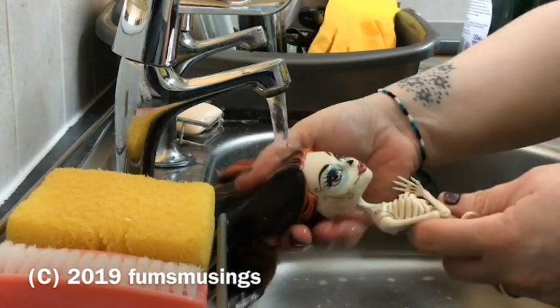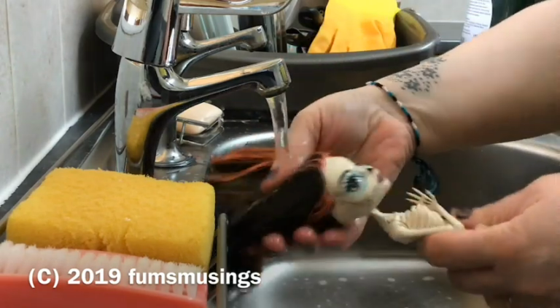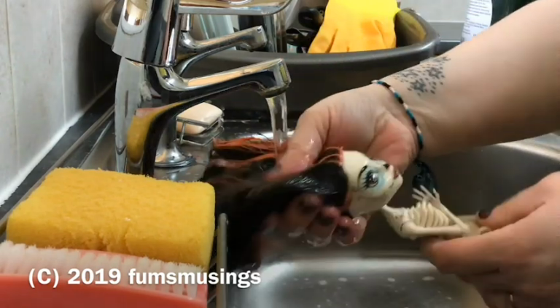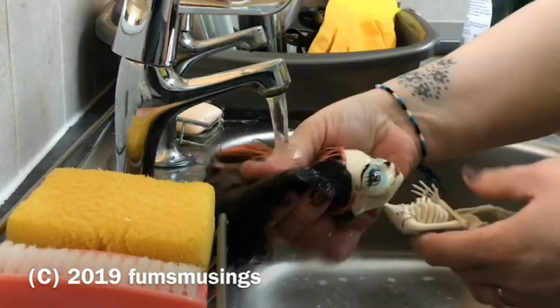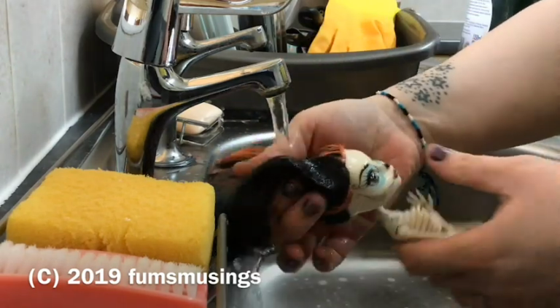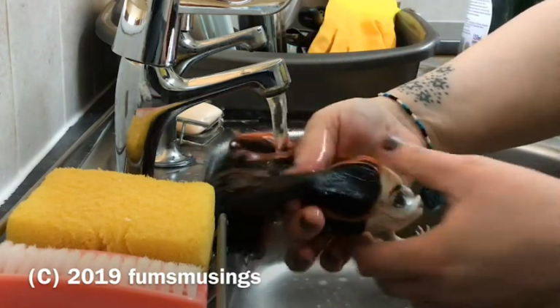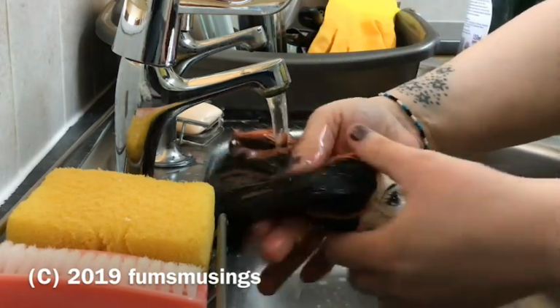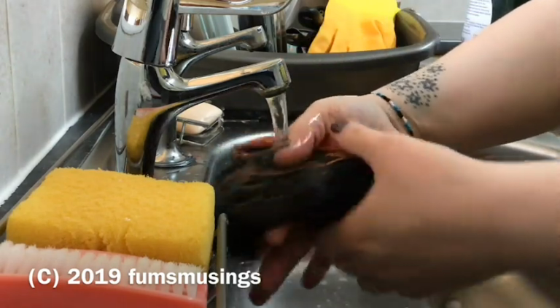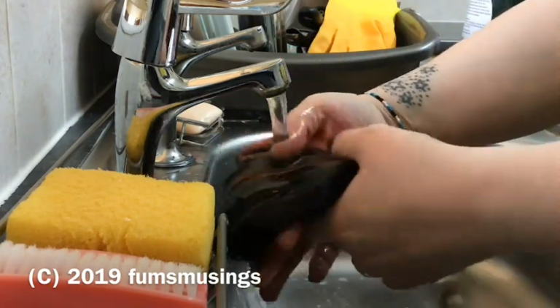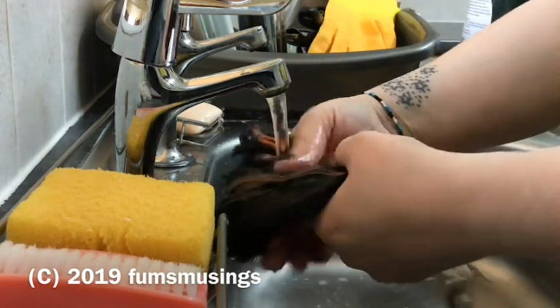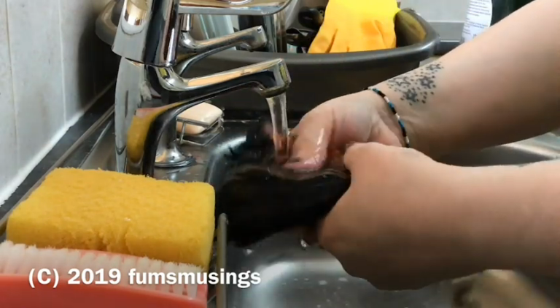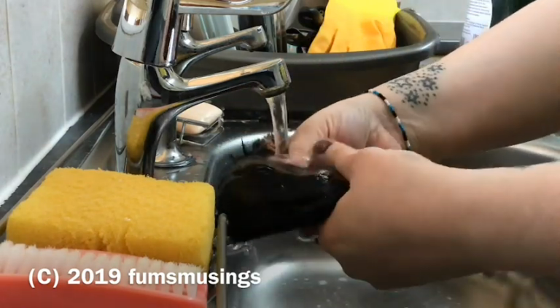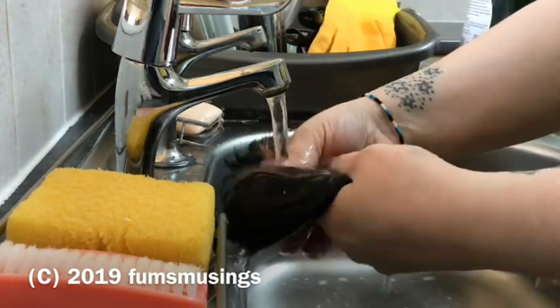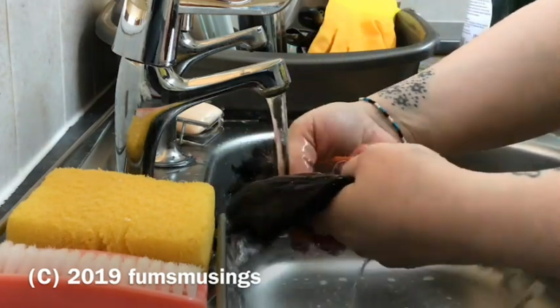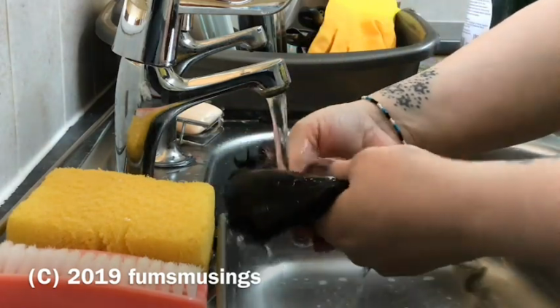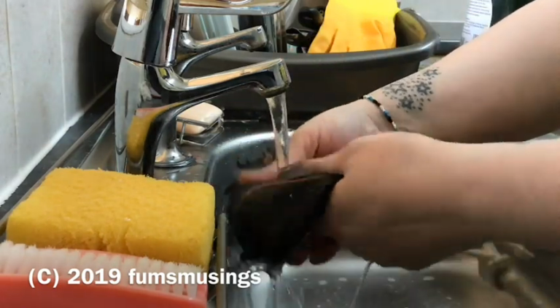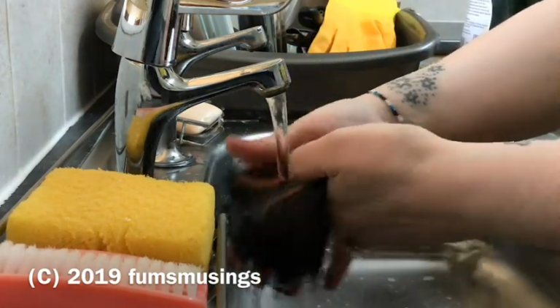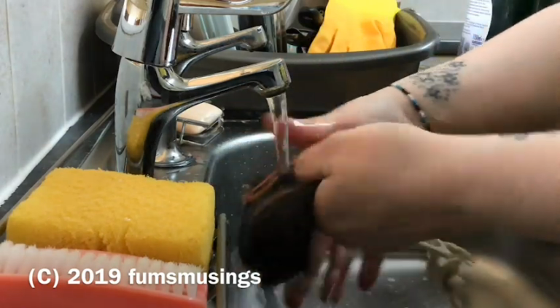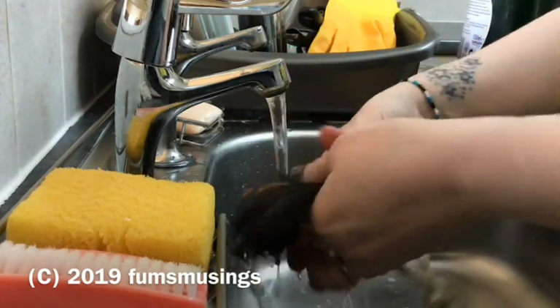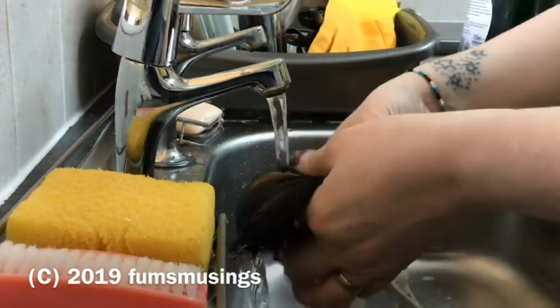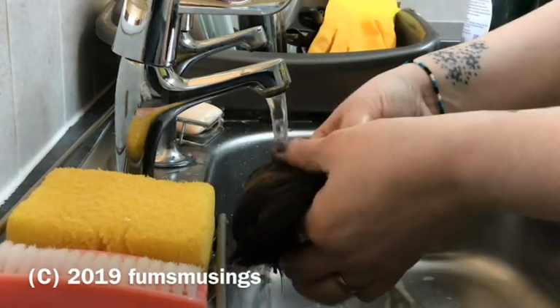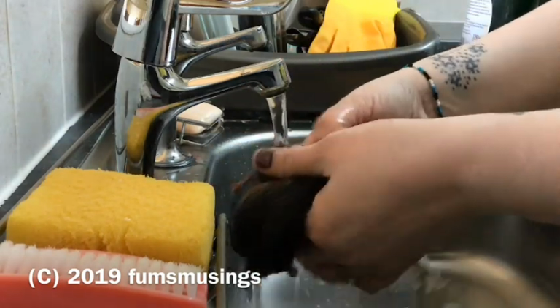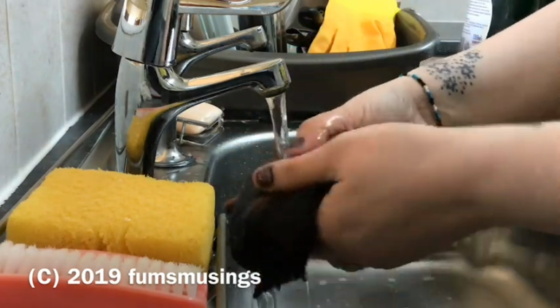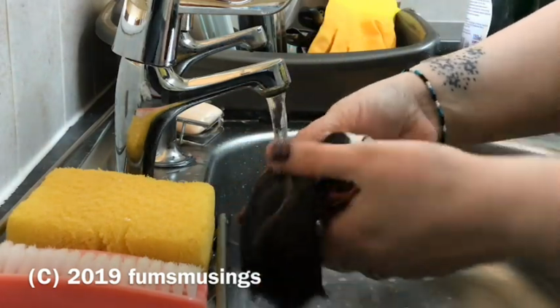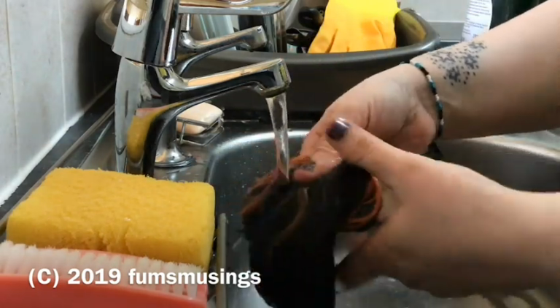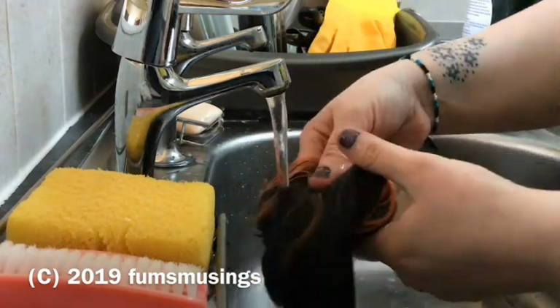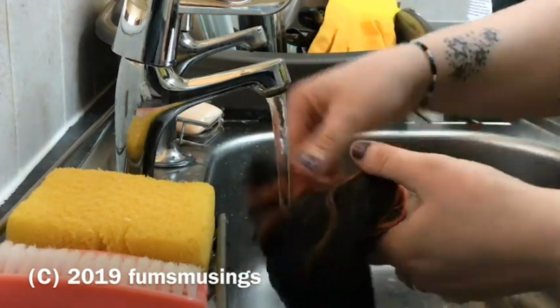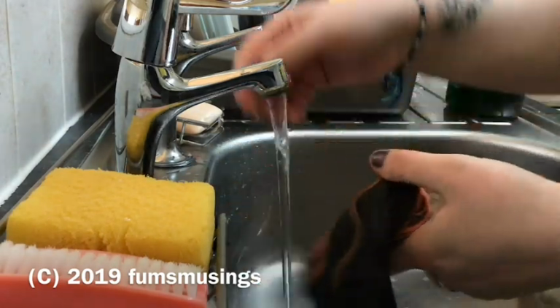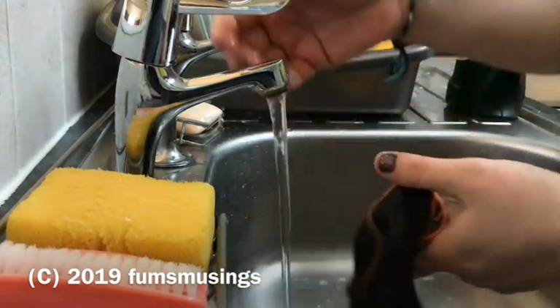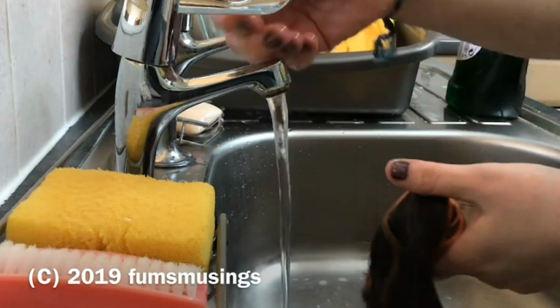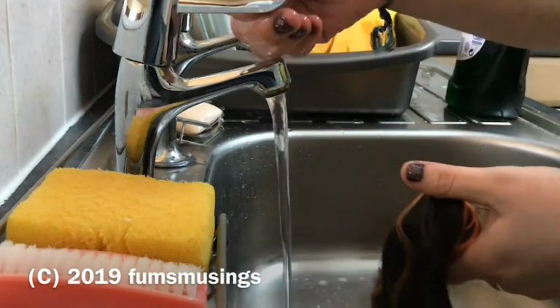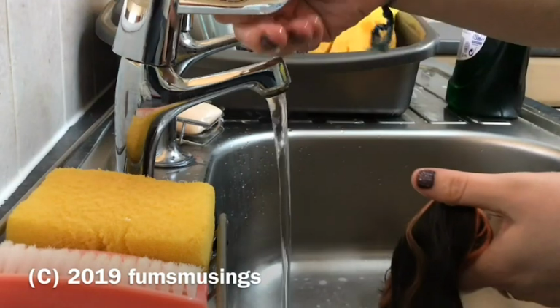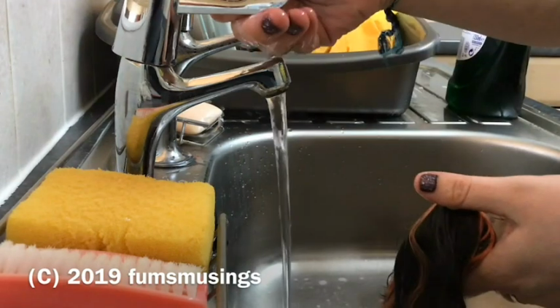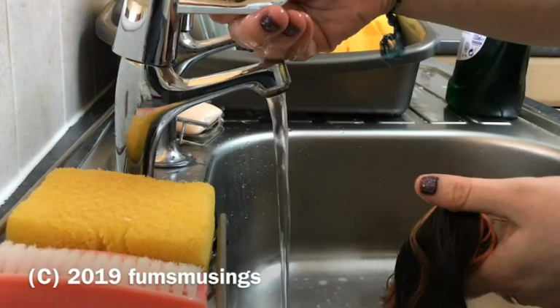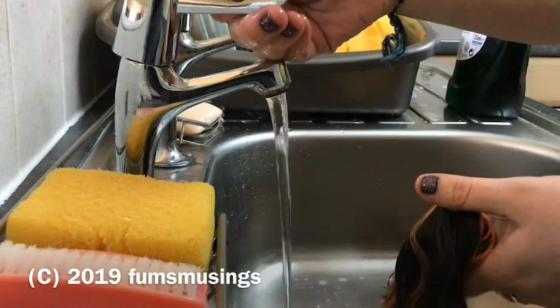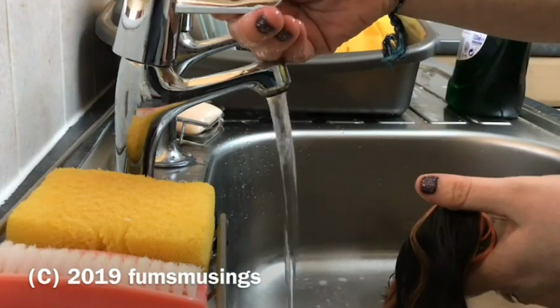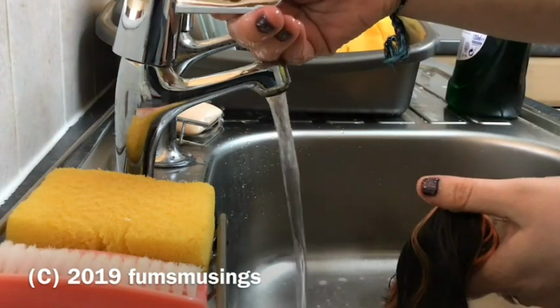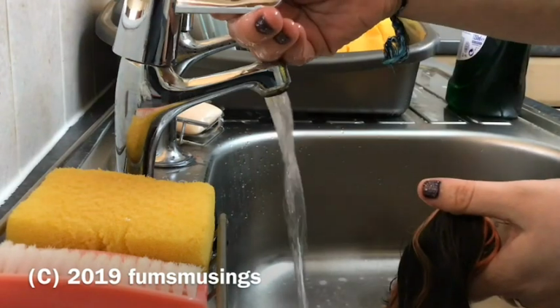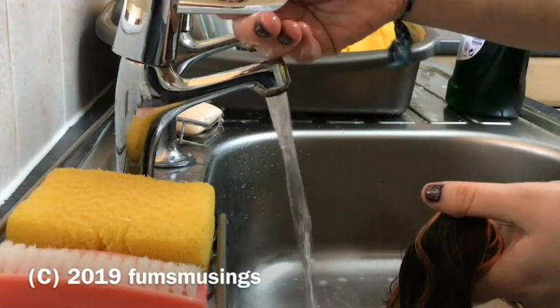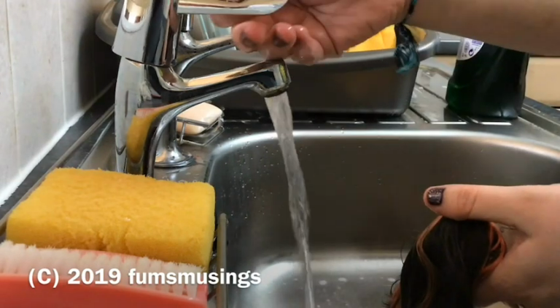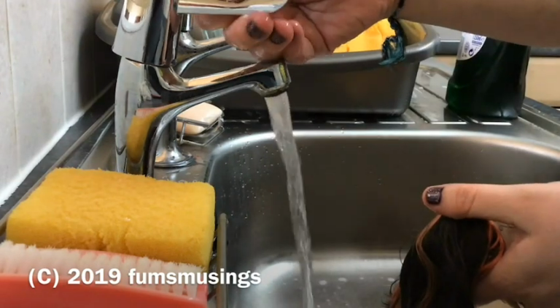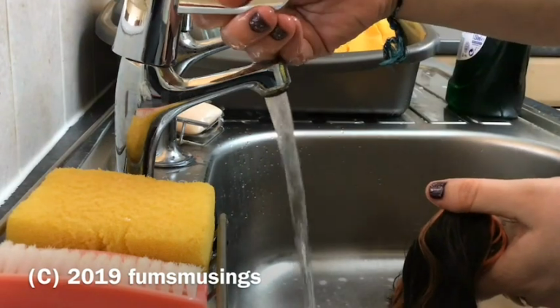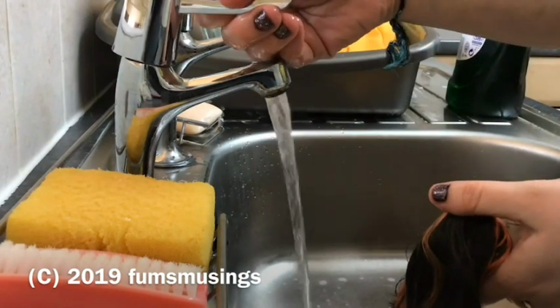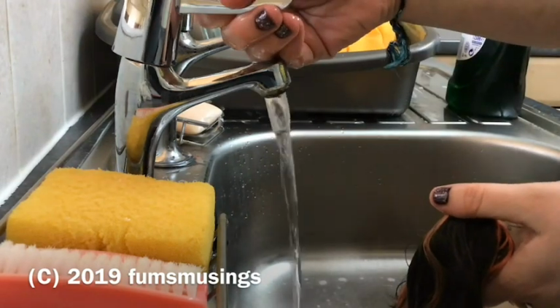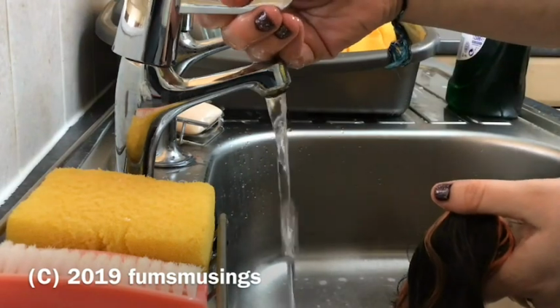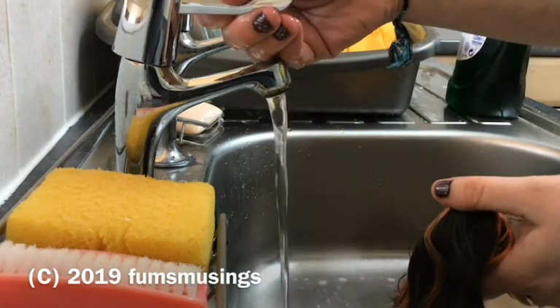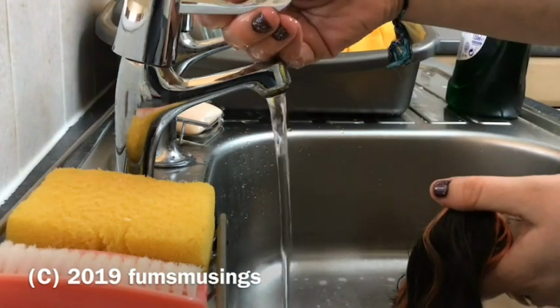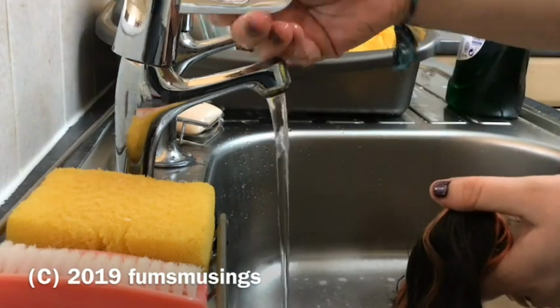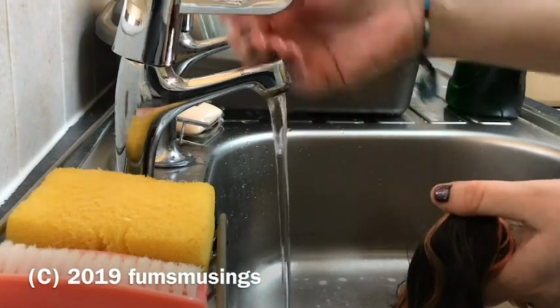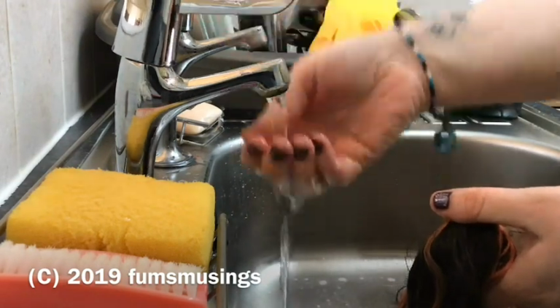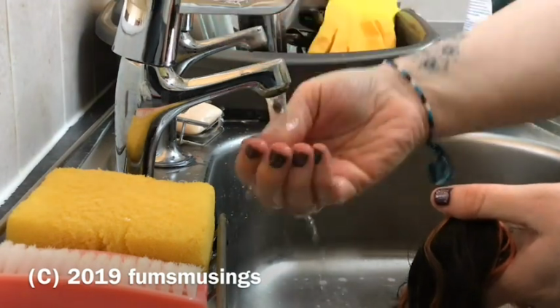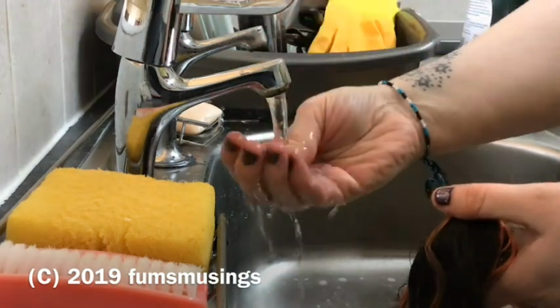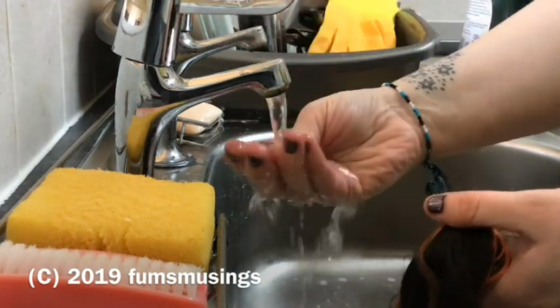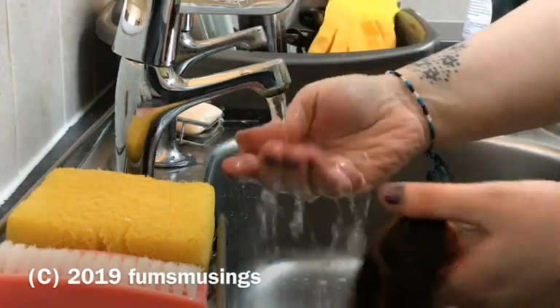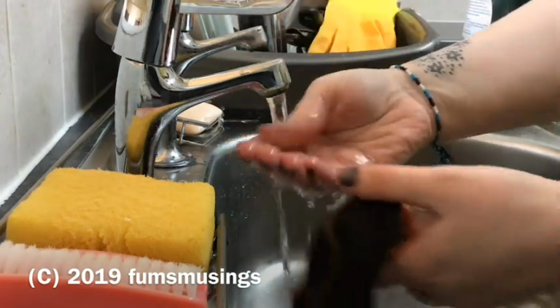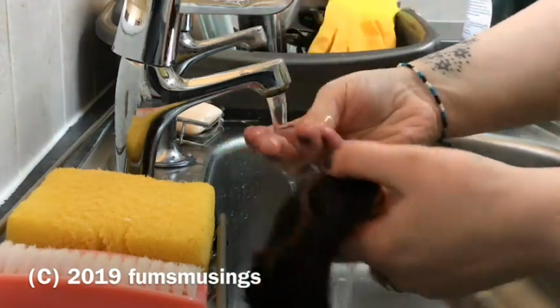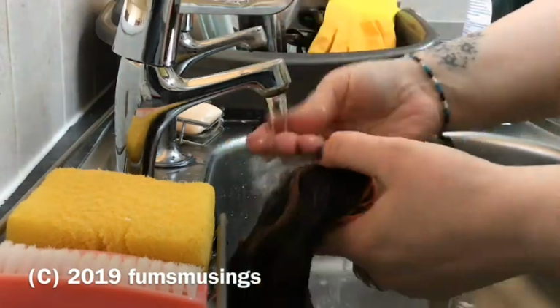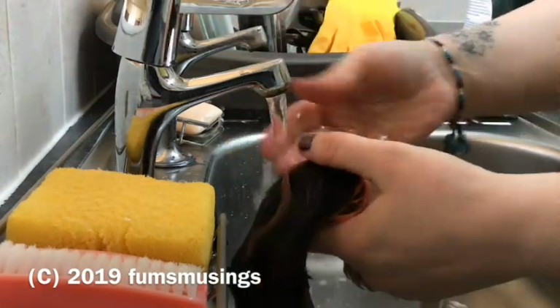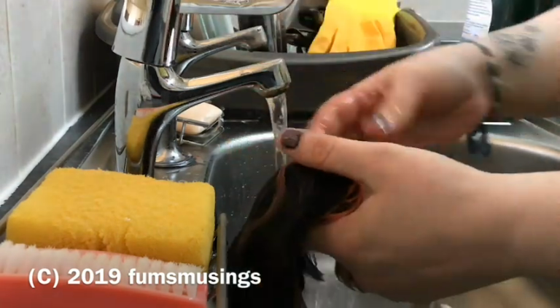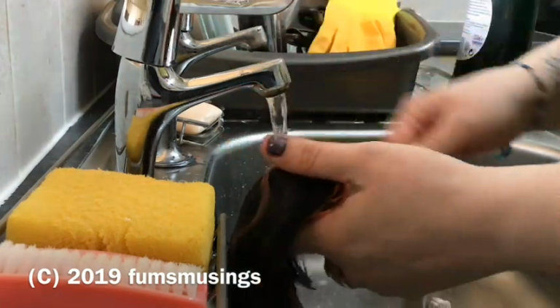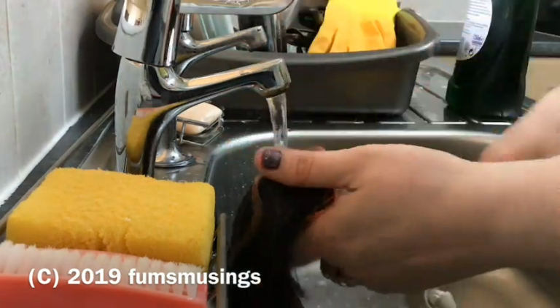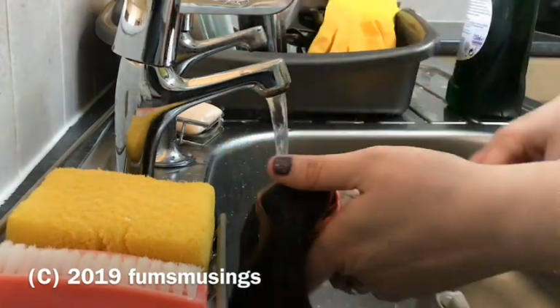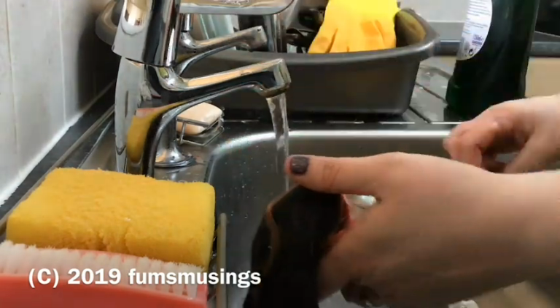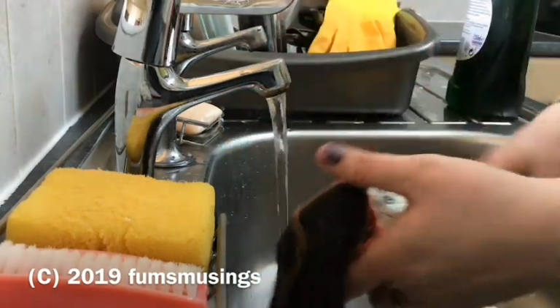I did find that she needed a good clean, and she had a bit of a glue seepage problem, so she's got a bit of a sticky head.